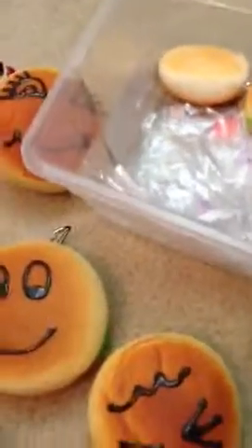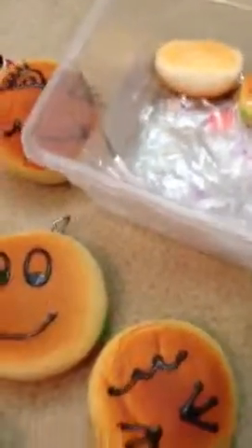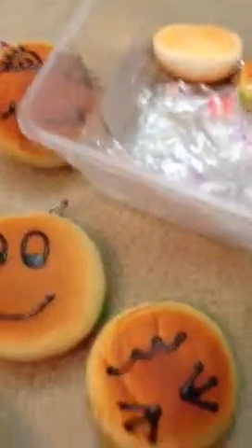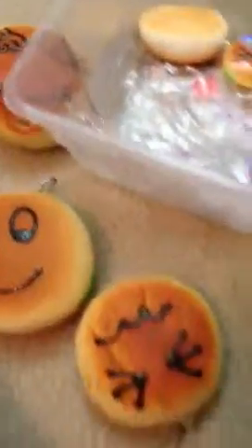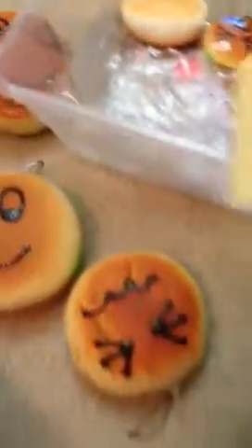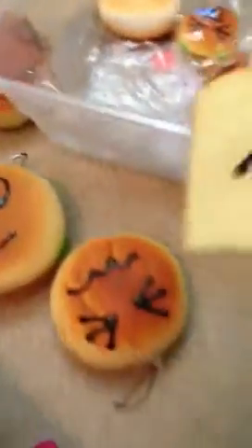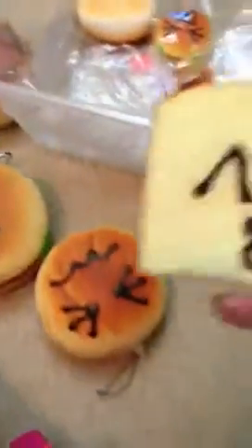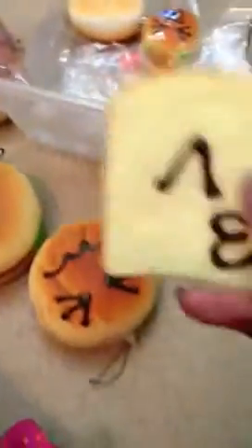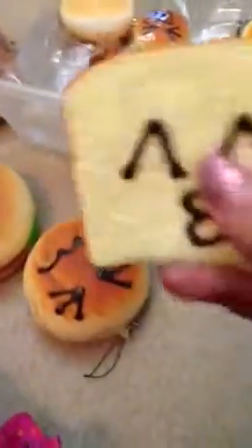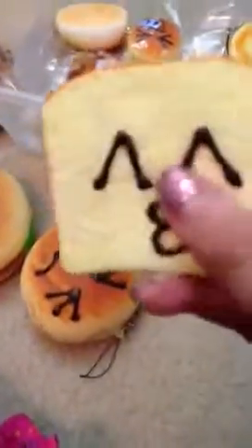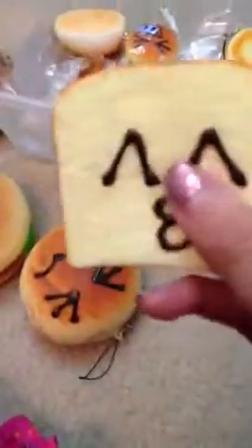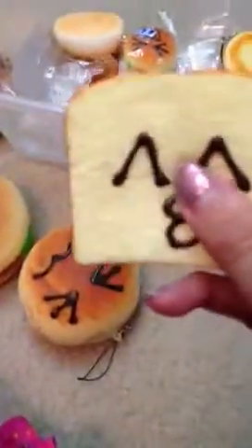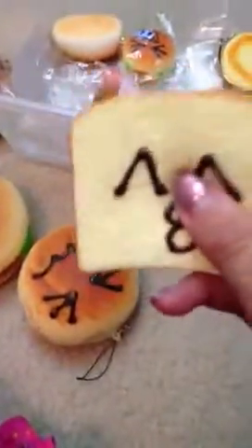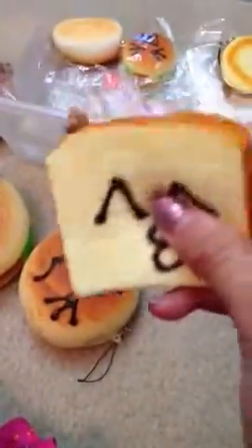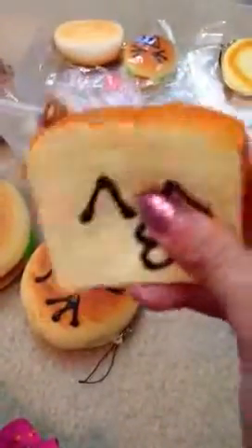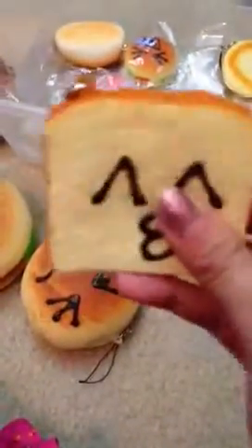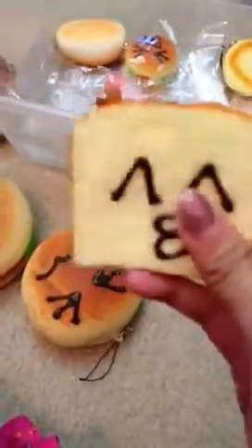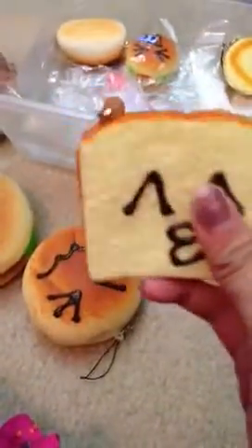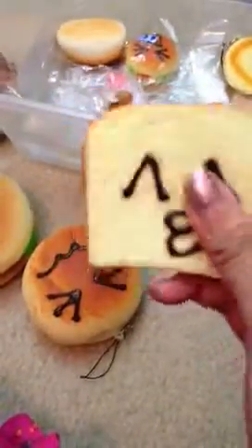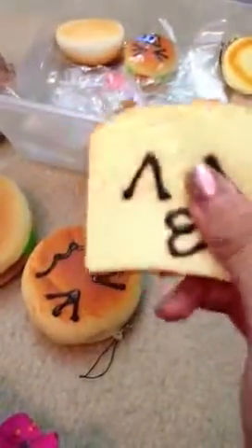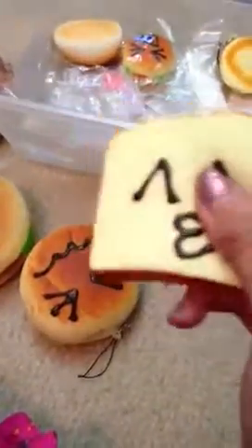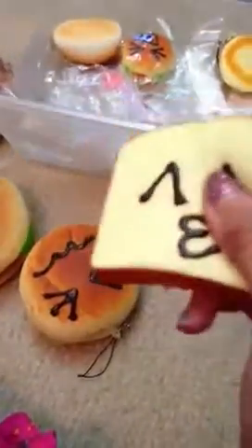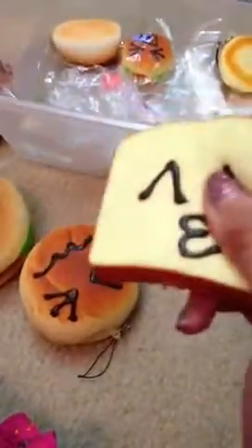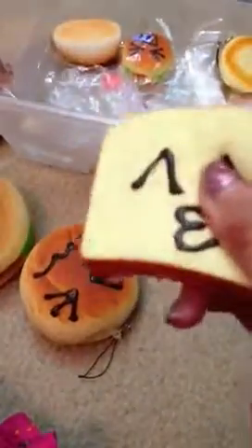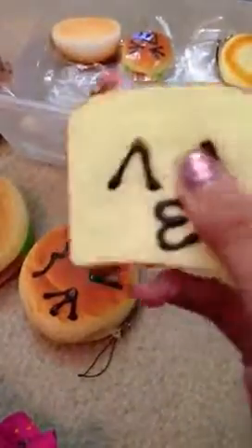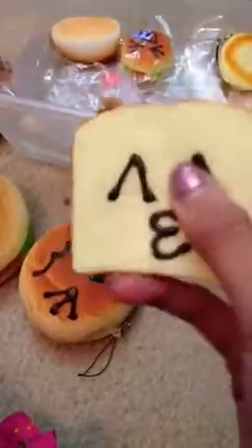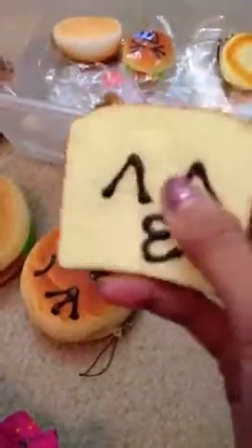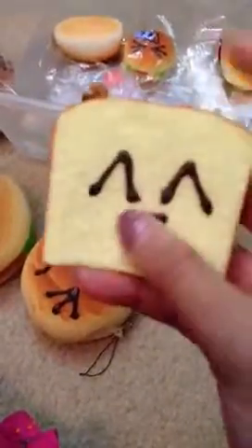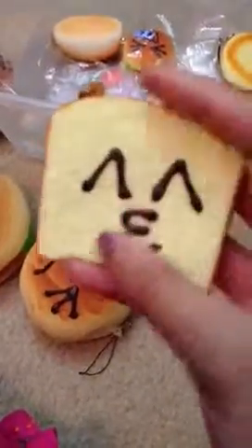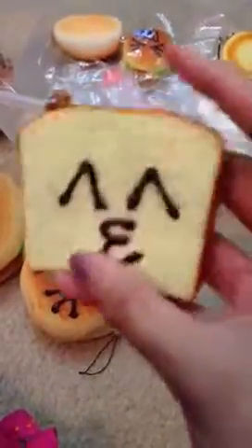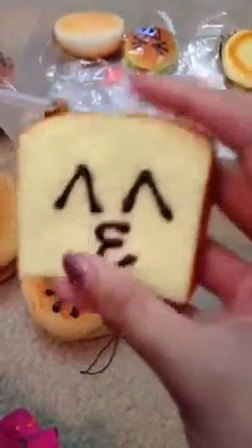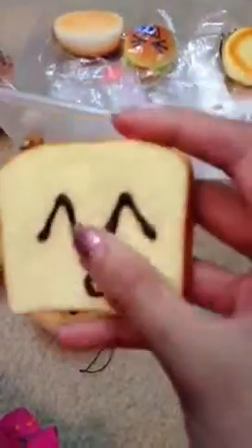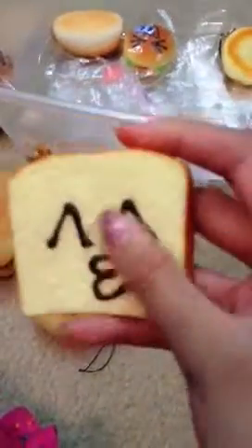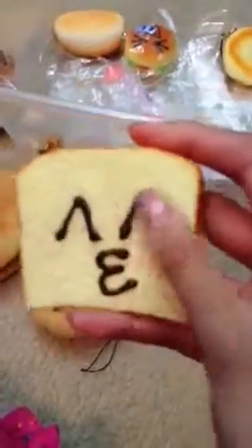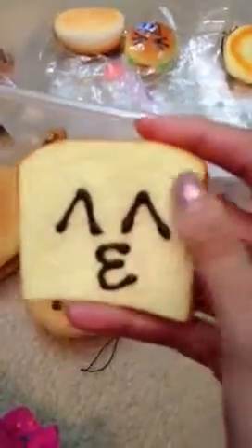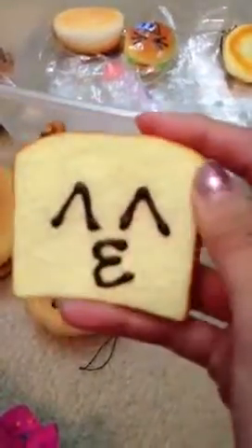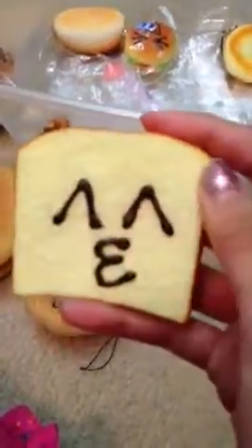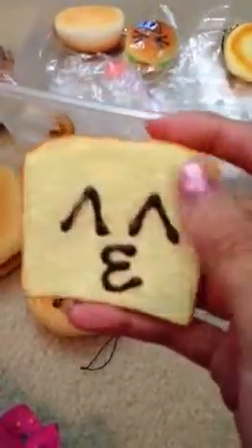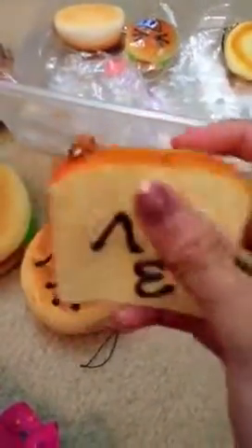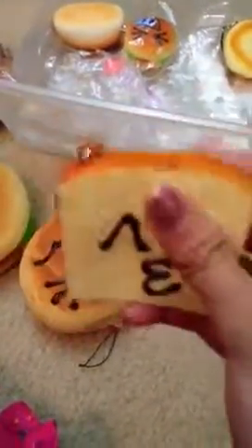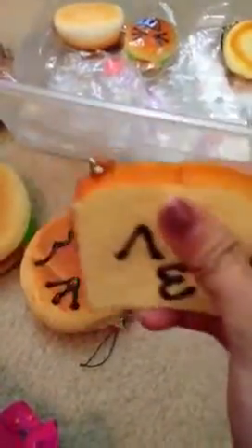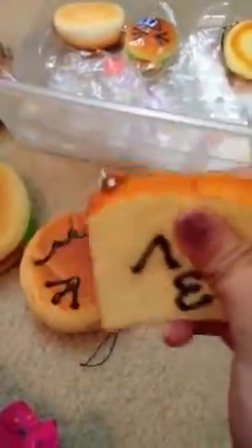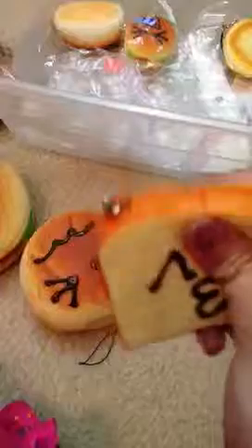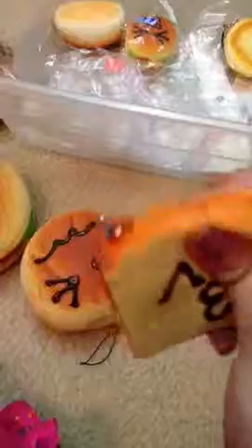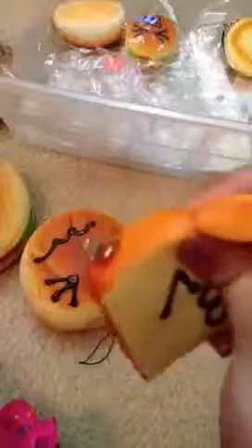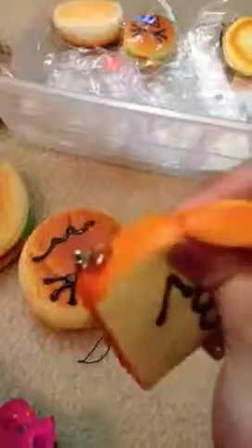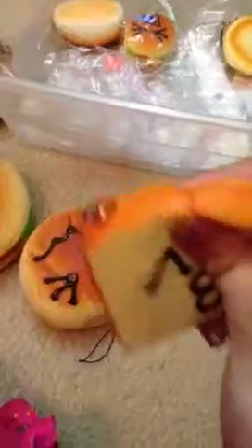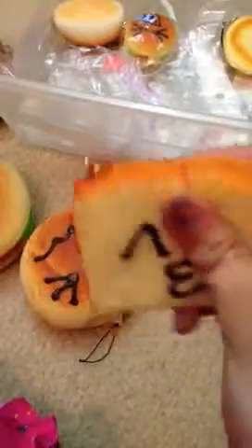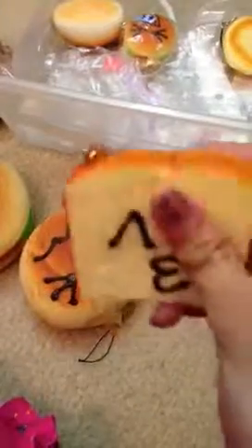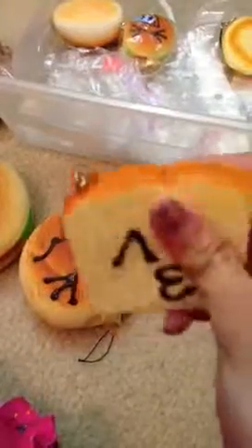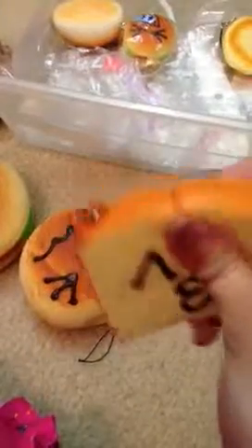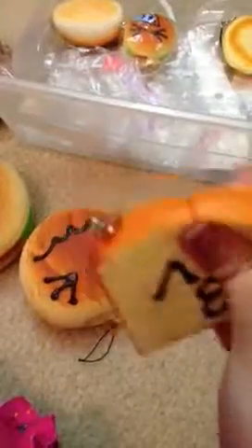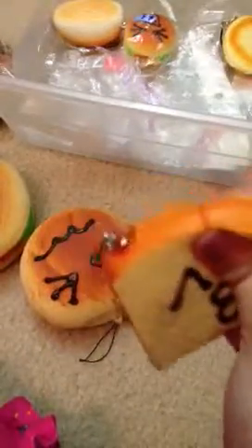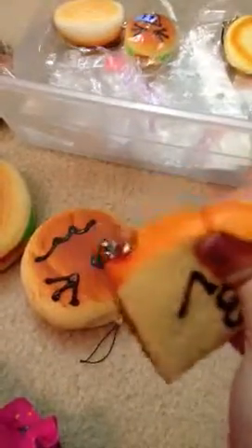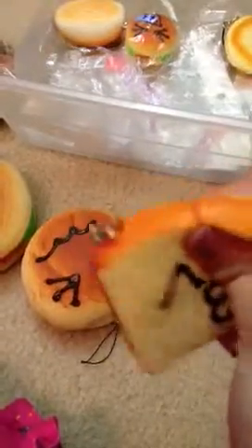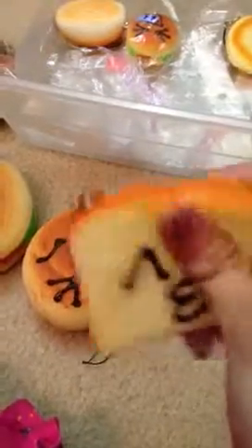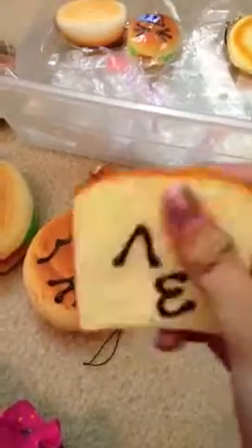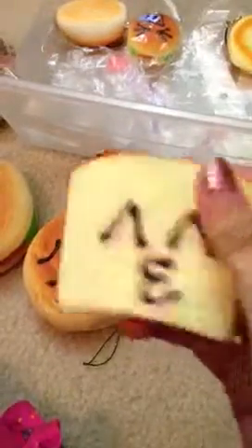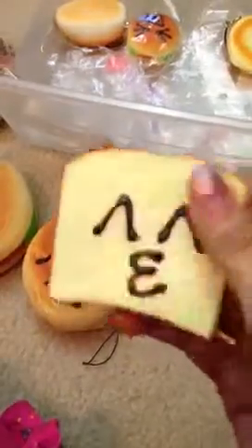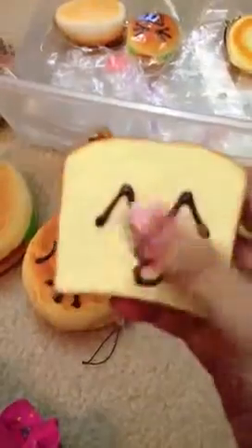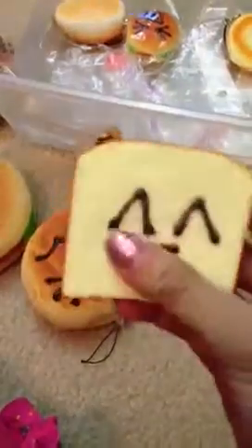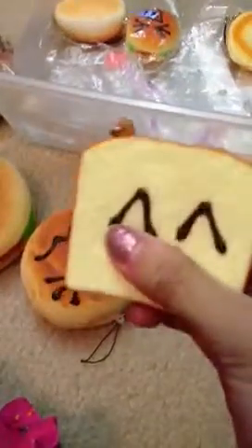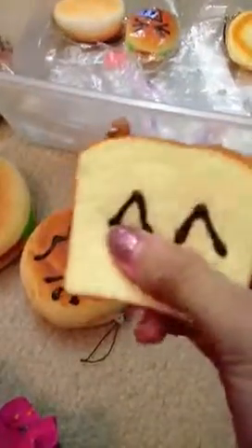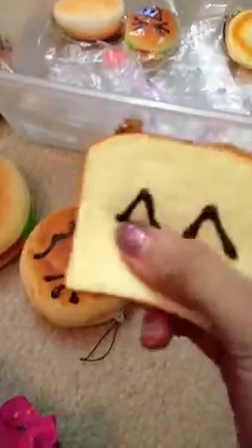Then I have this short squishy toast, and it just has the kissy face on it. It's really squishy.